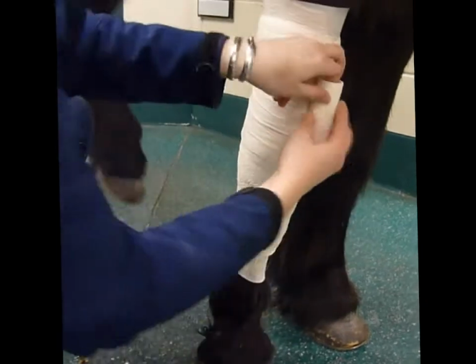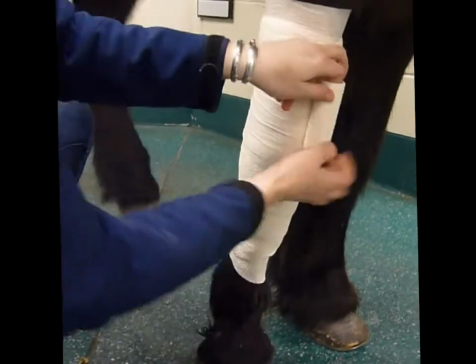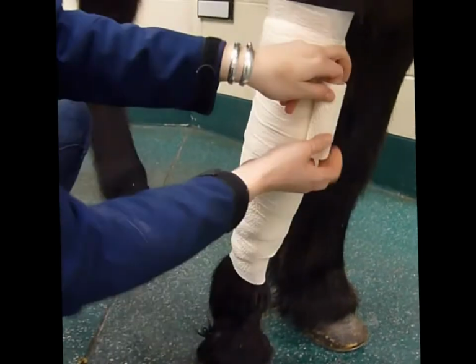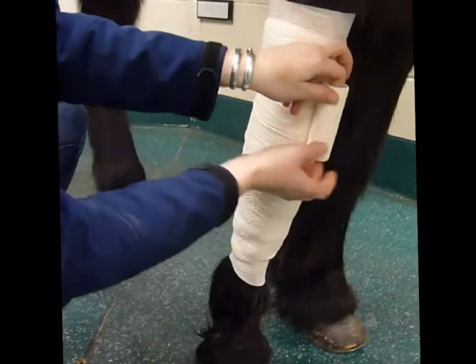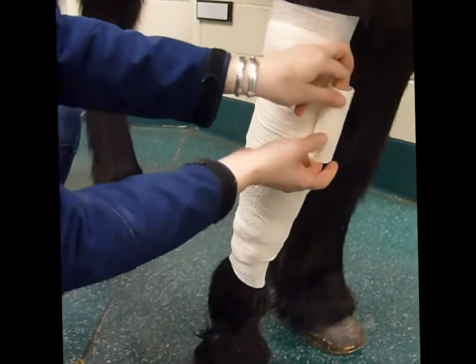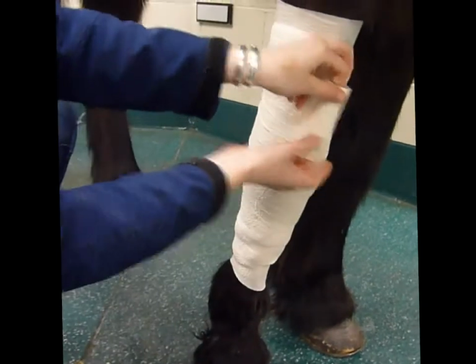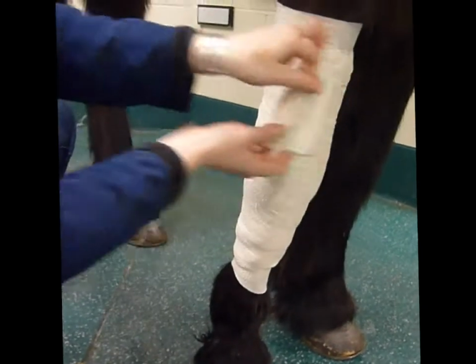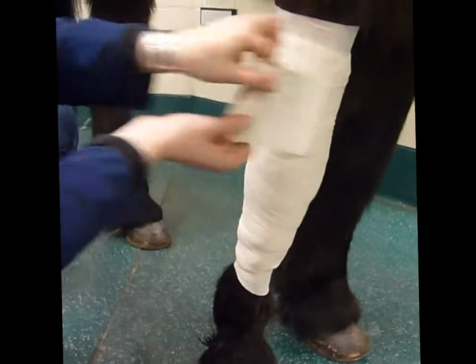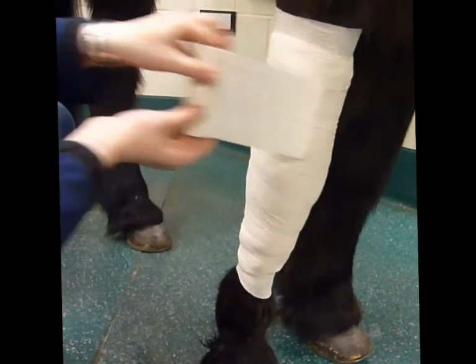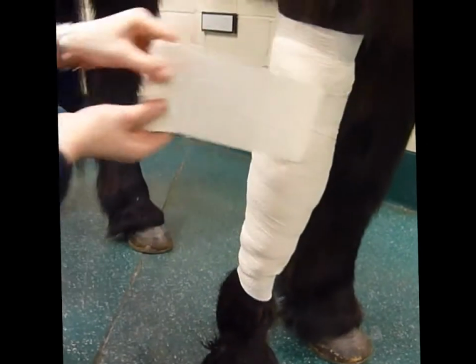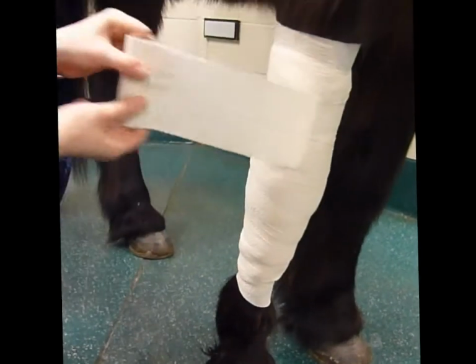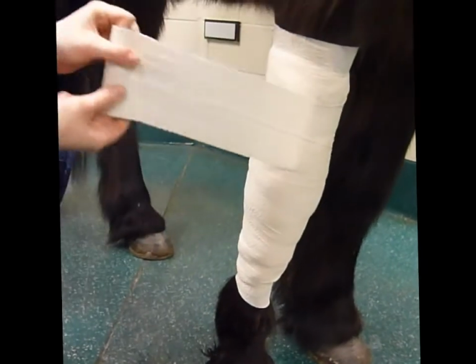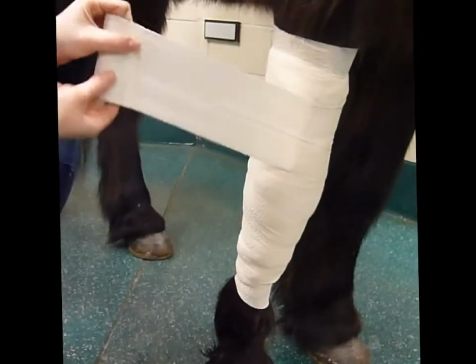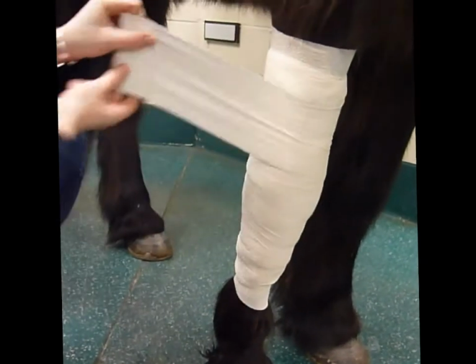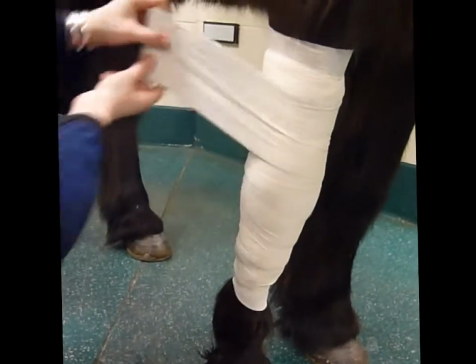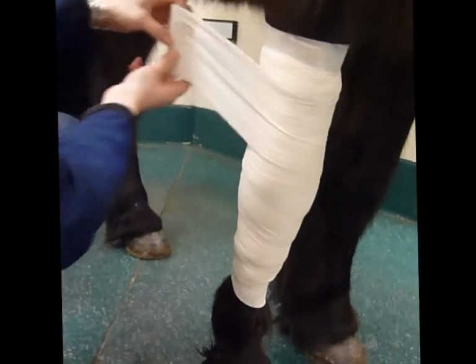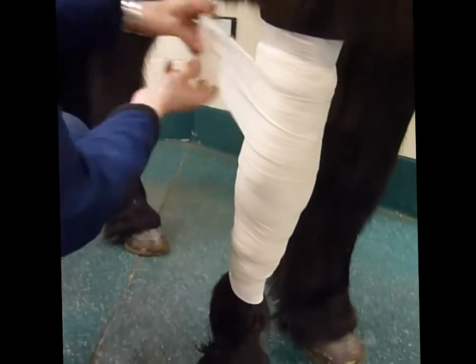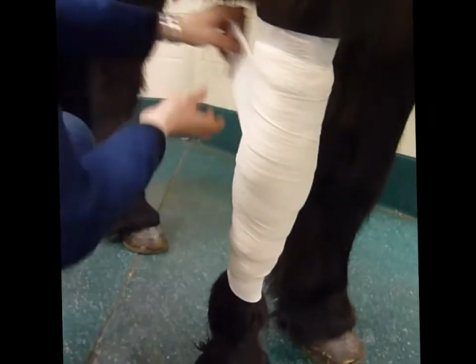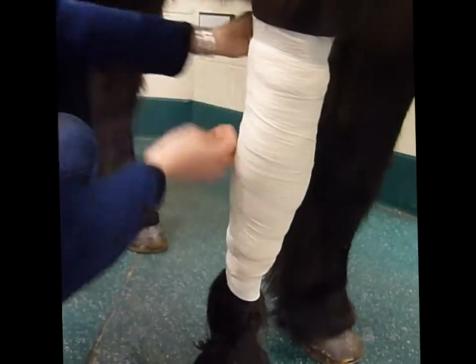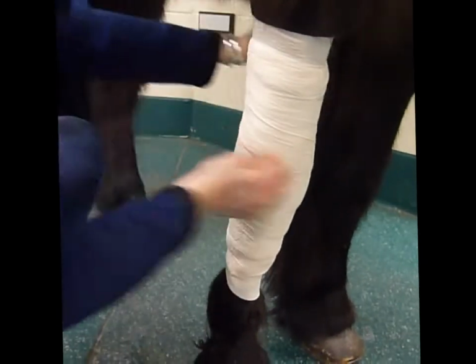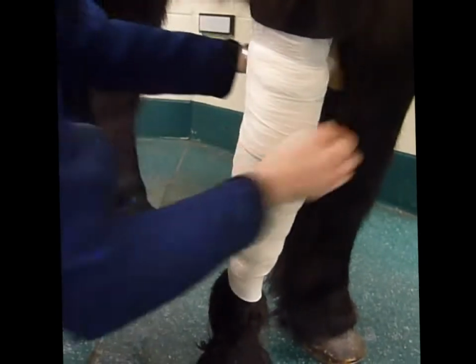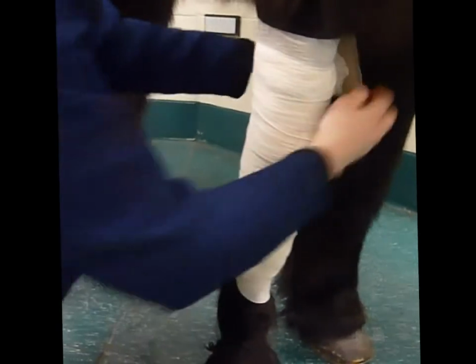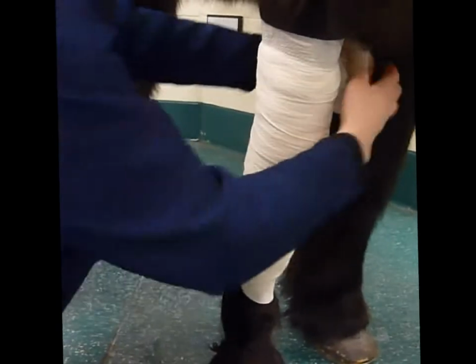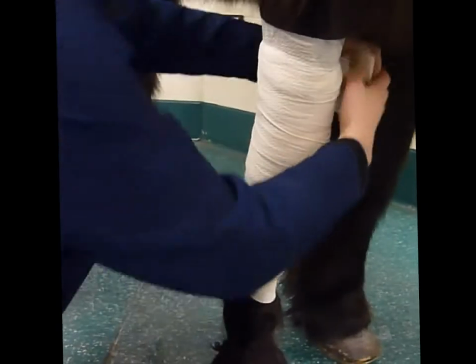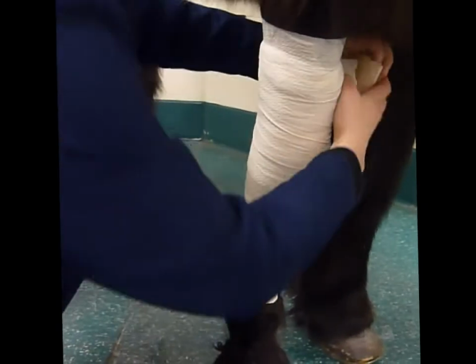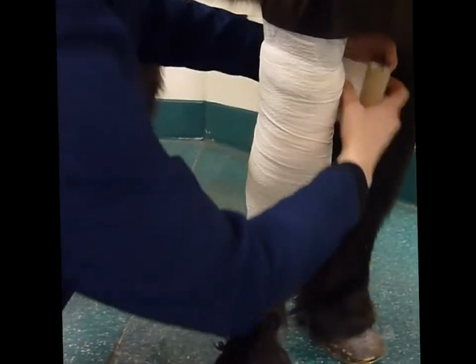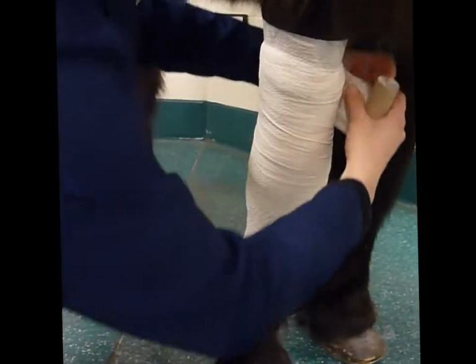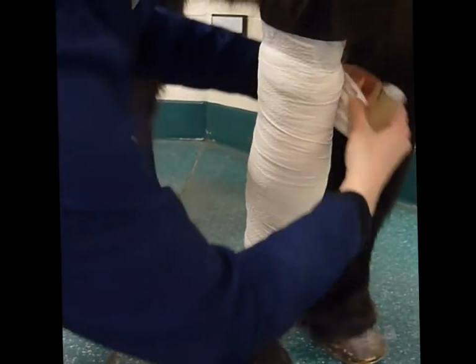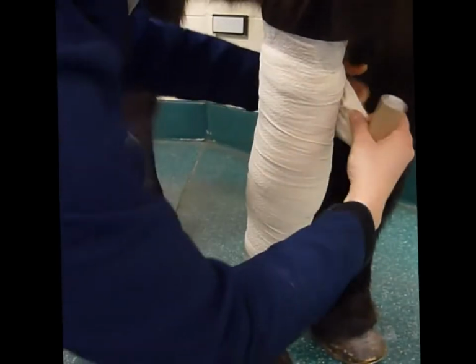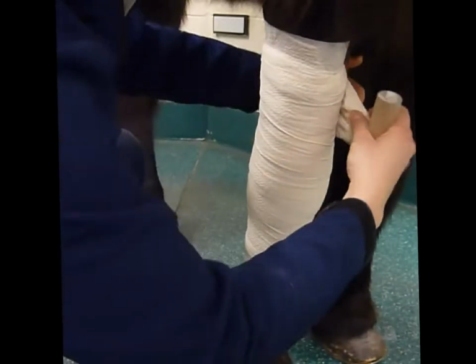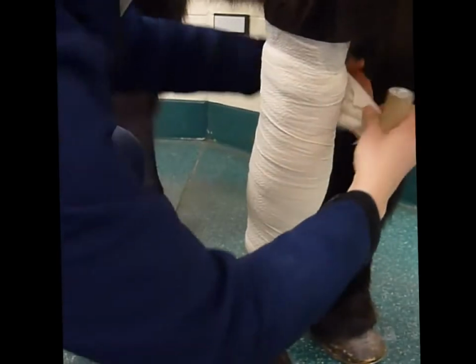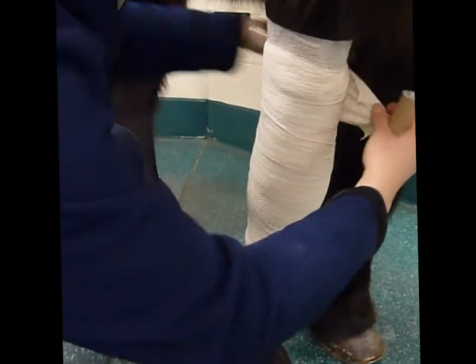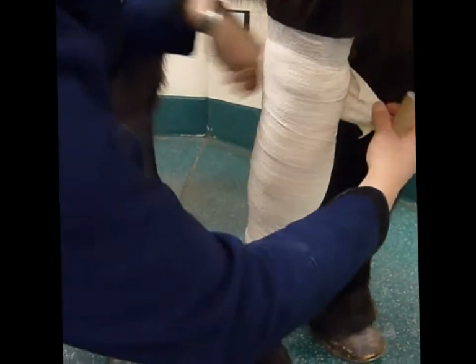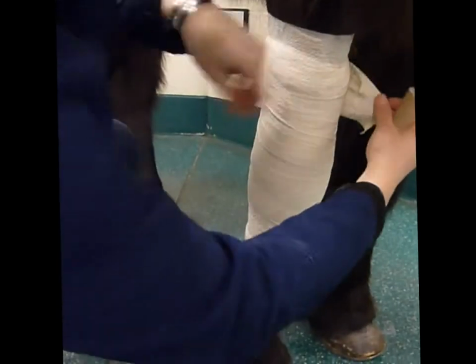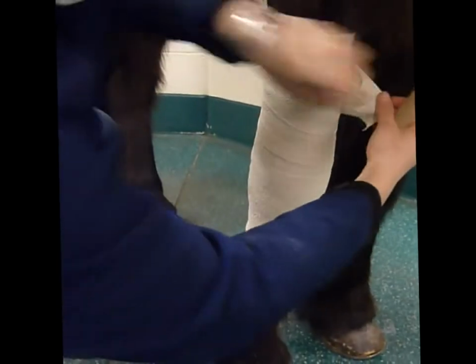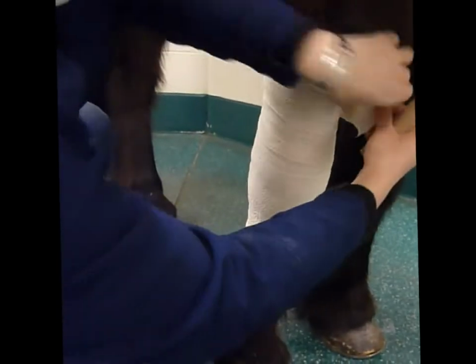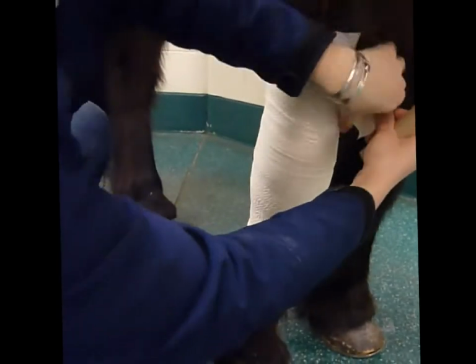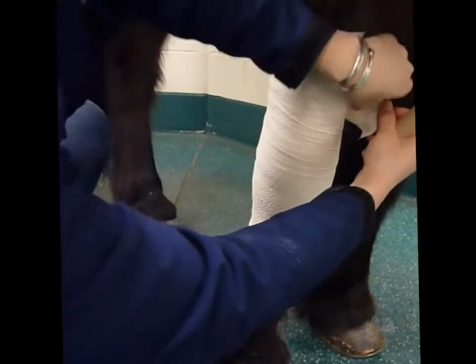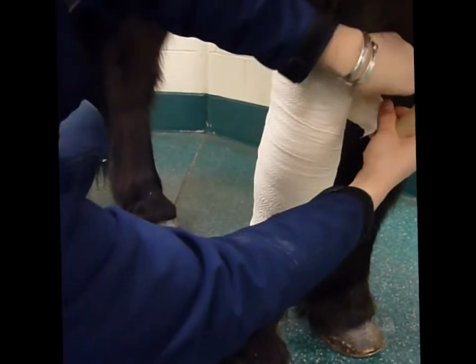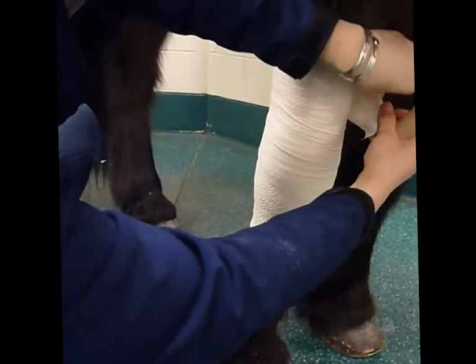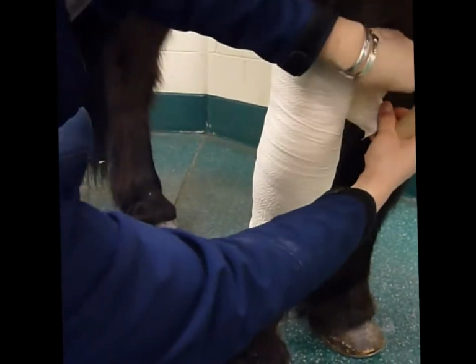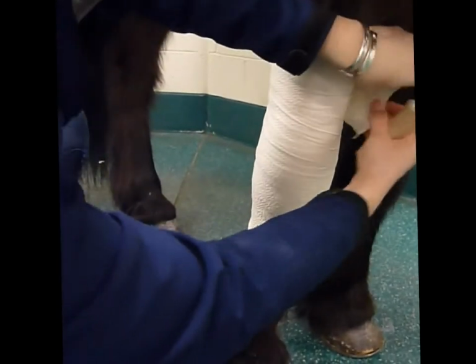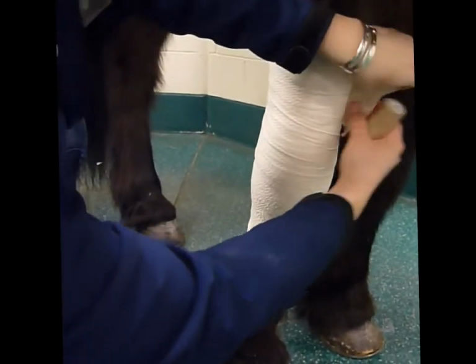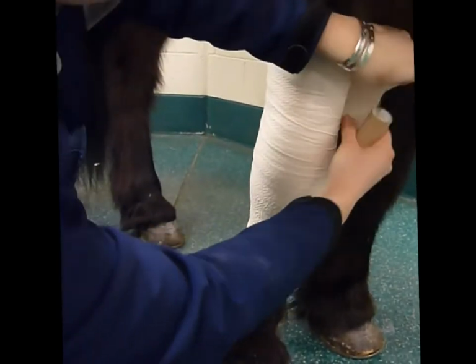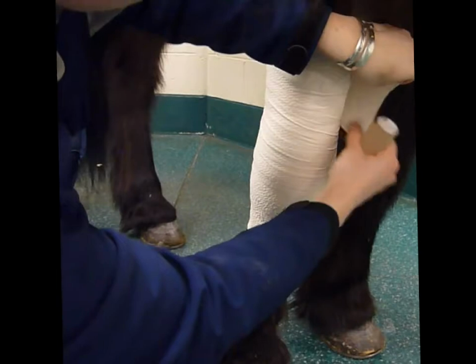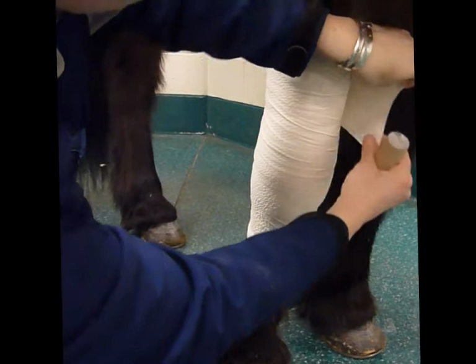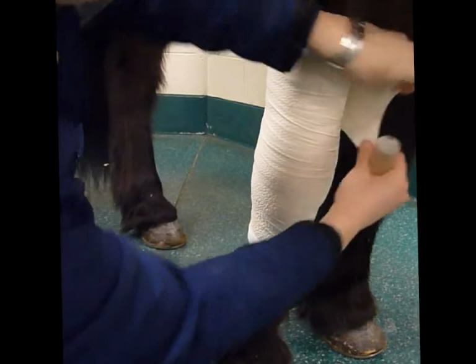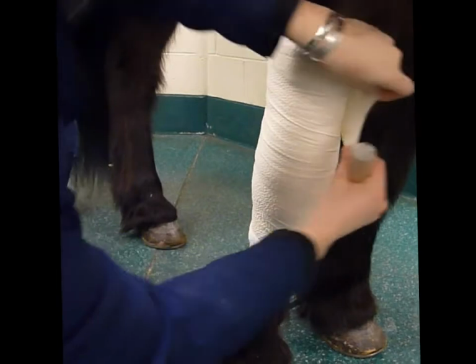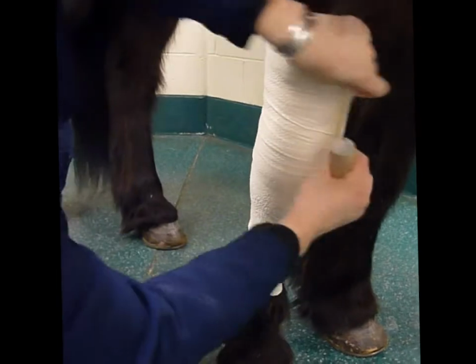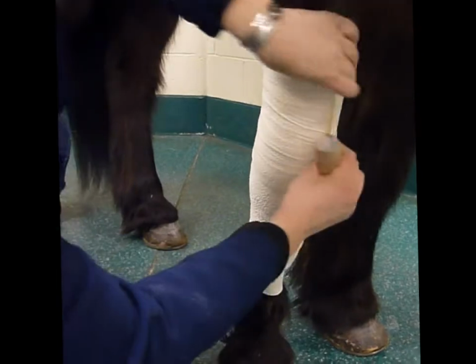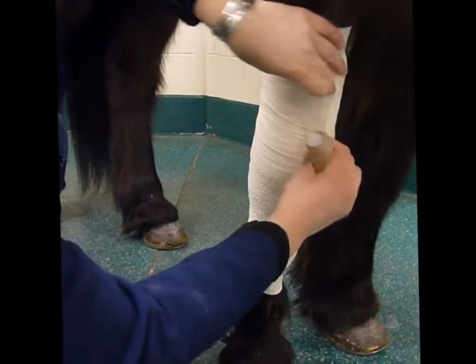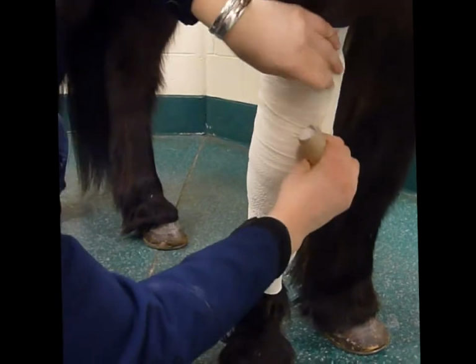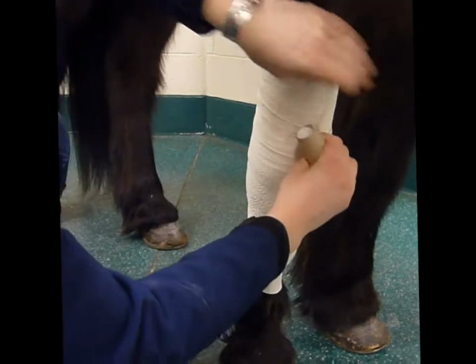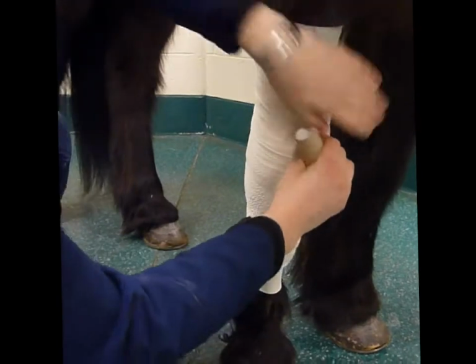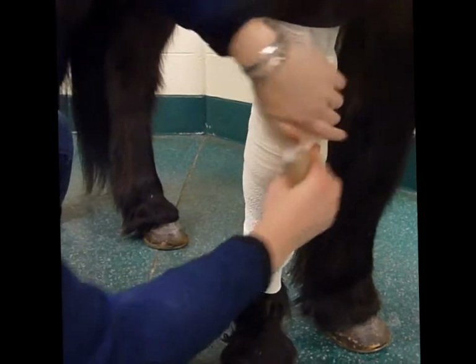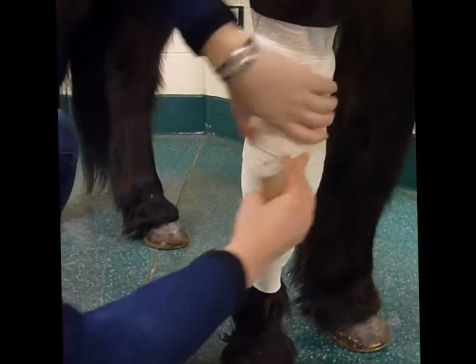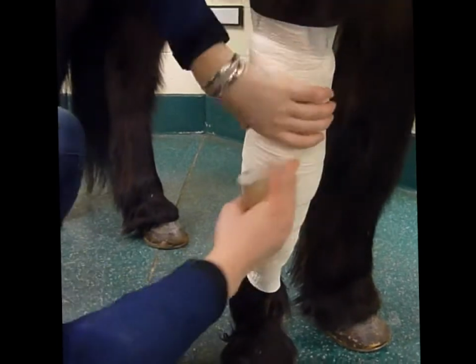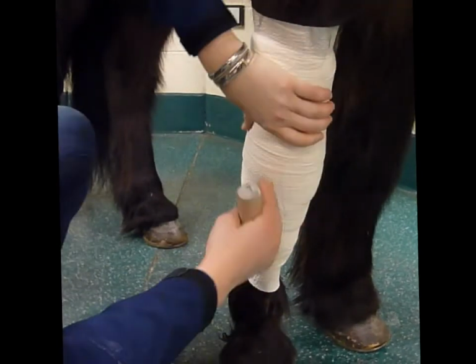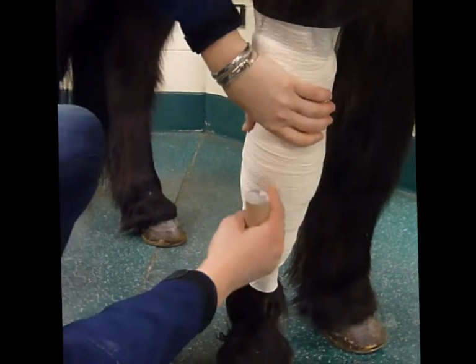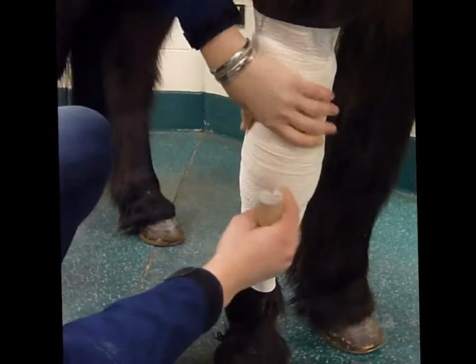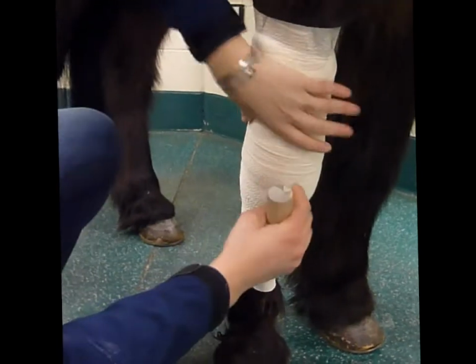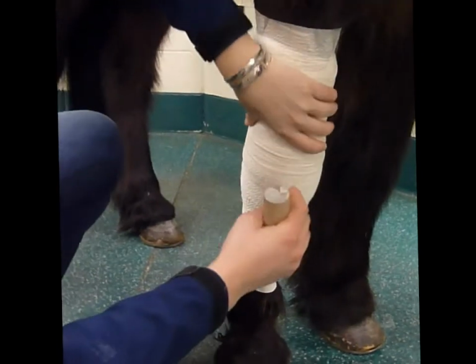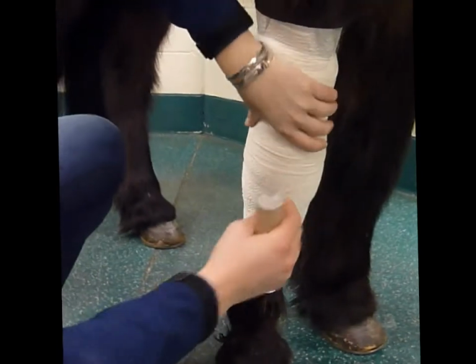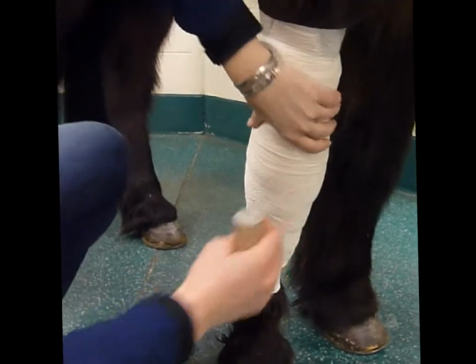And it gets changed — so today is Wednesday. We'll do it every three days. So Wednesday, Thursday, Friday — change it Saturday, unless it gets really wet or really dirty.